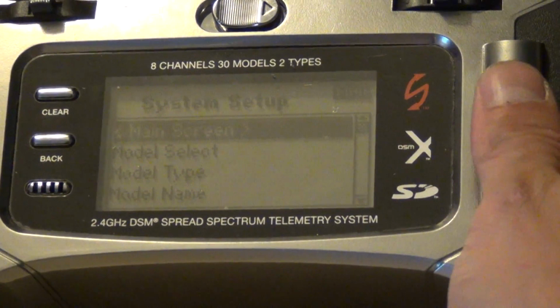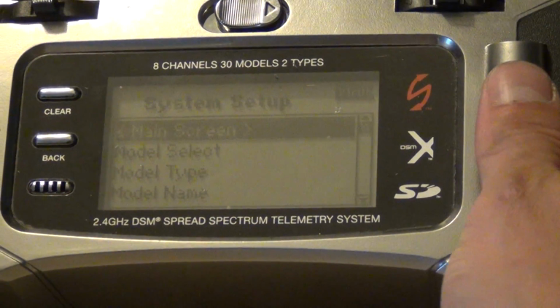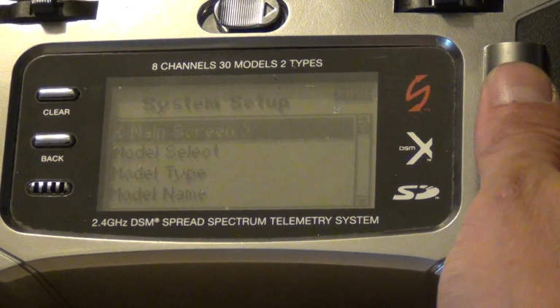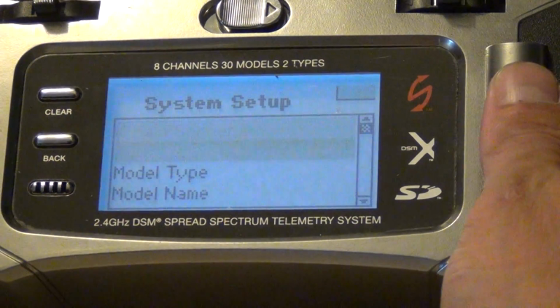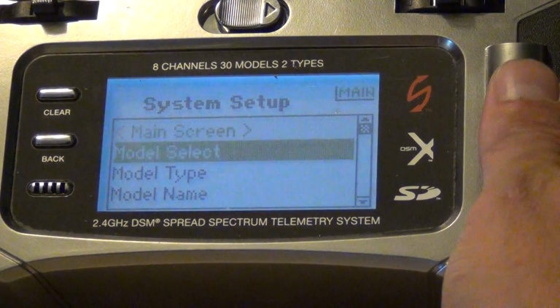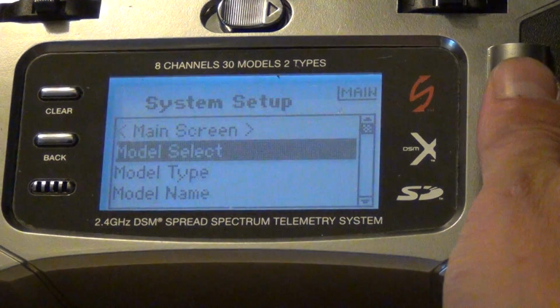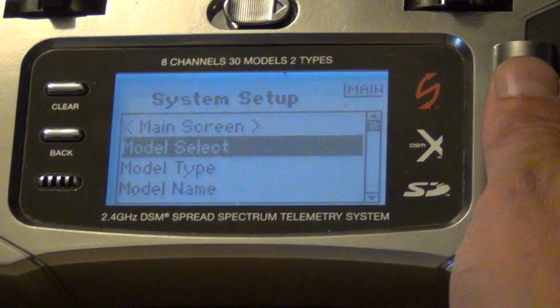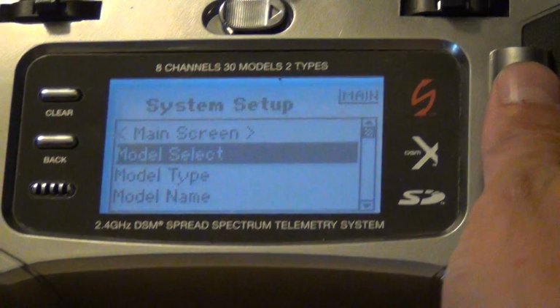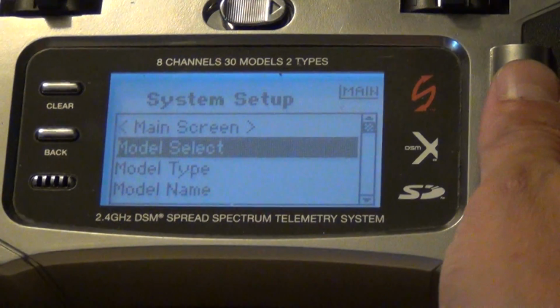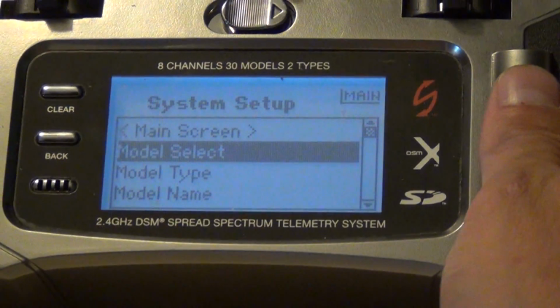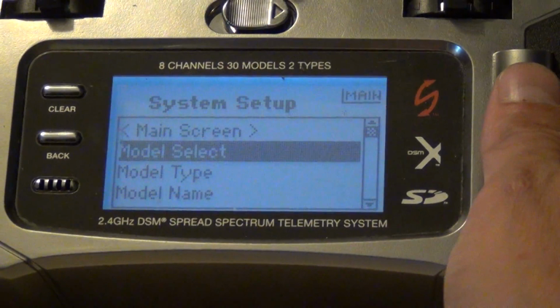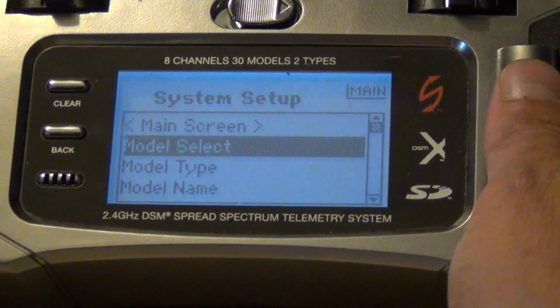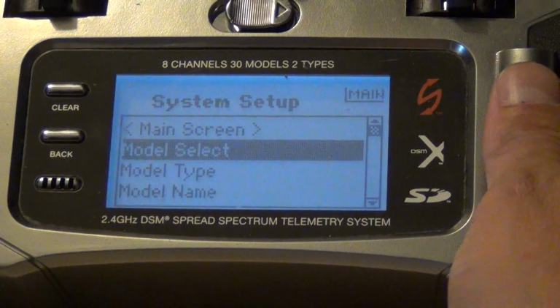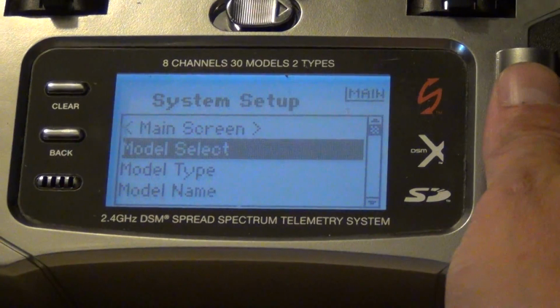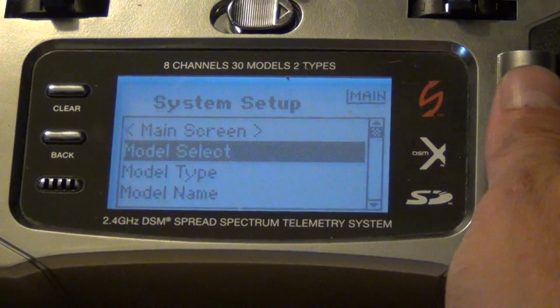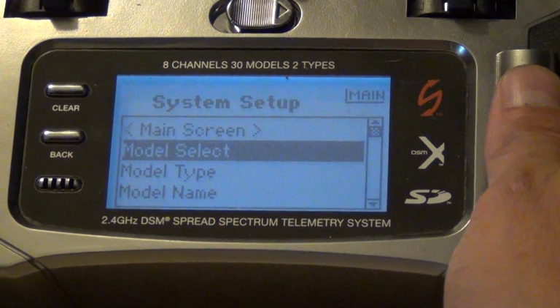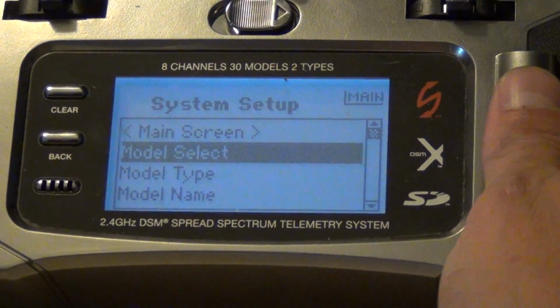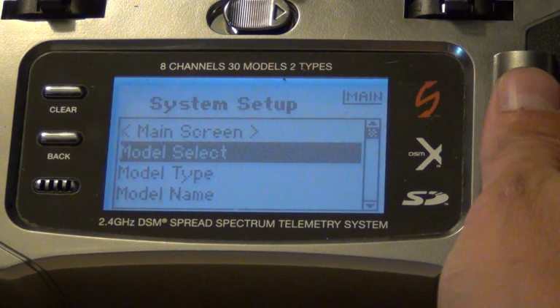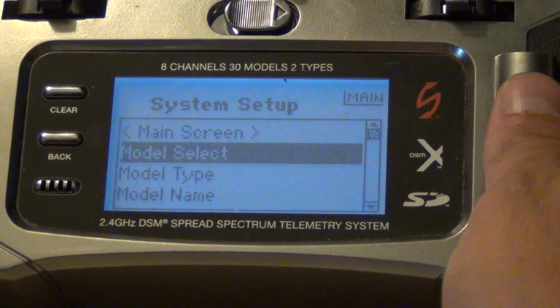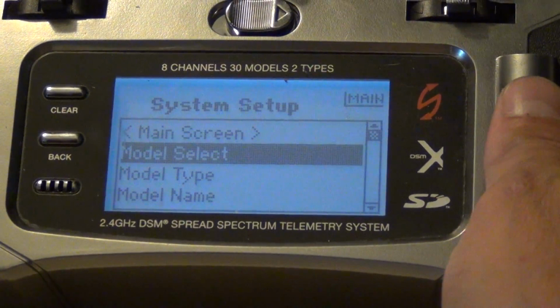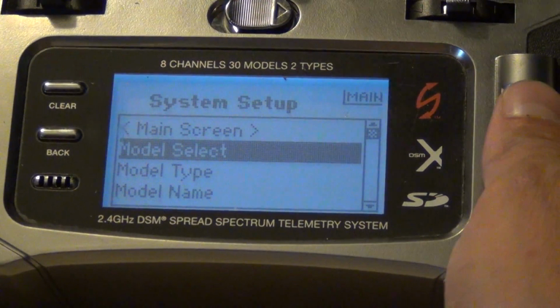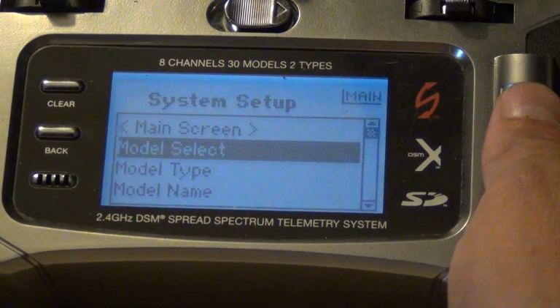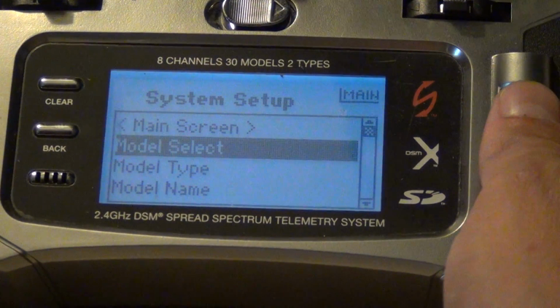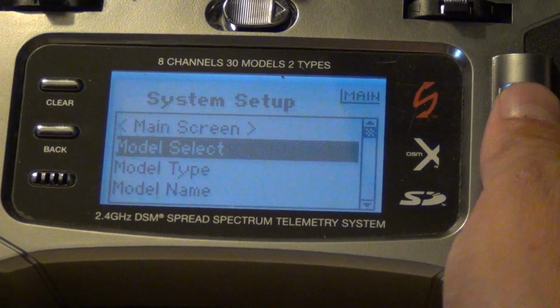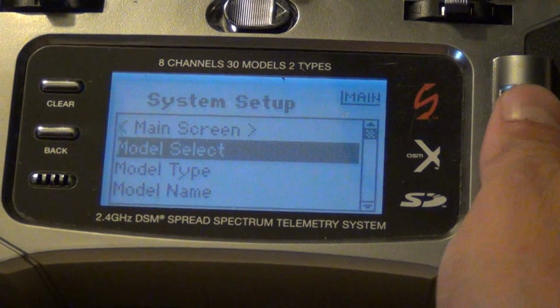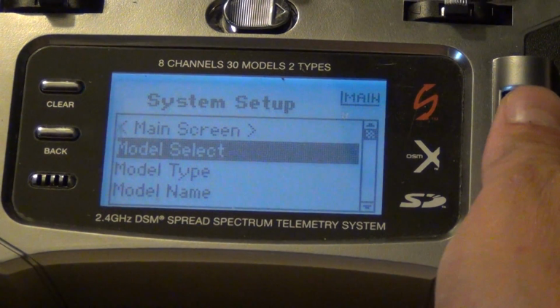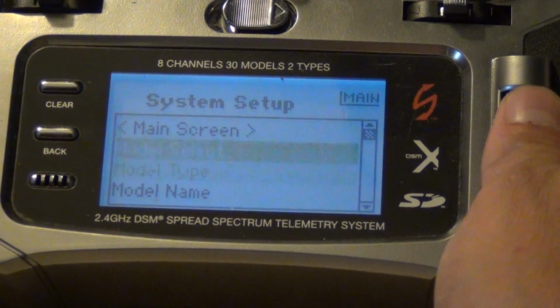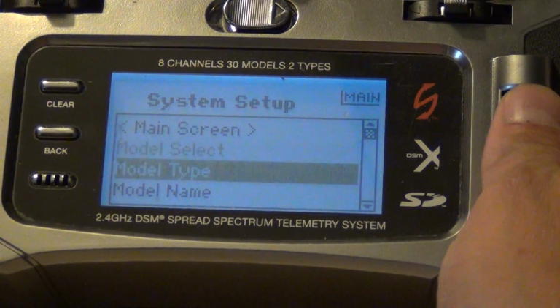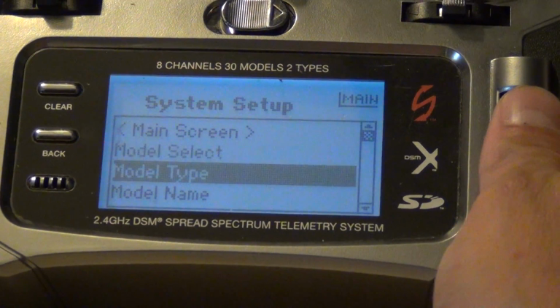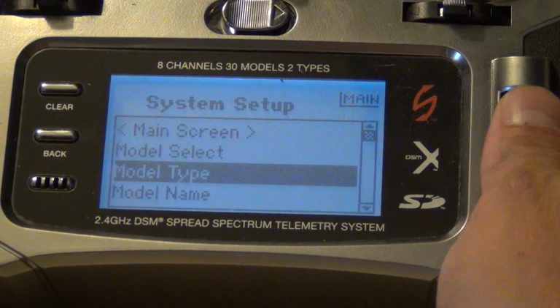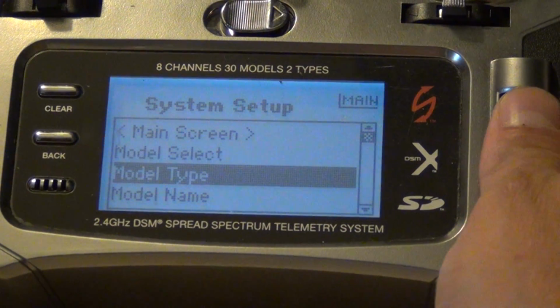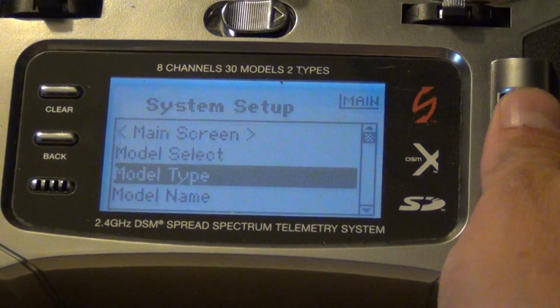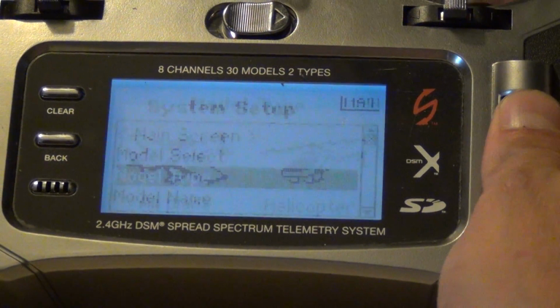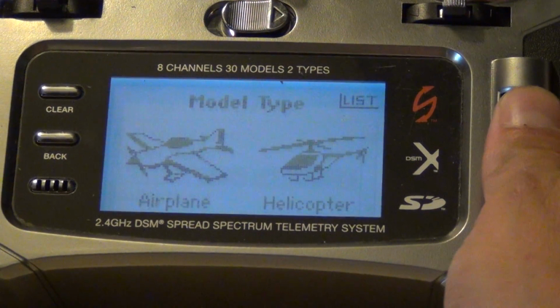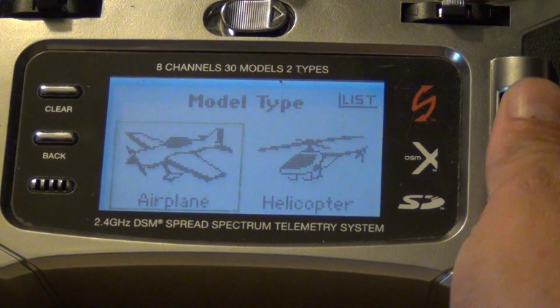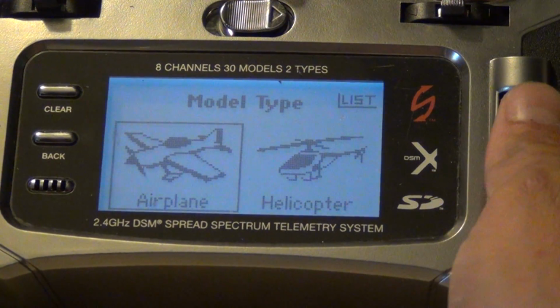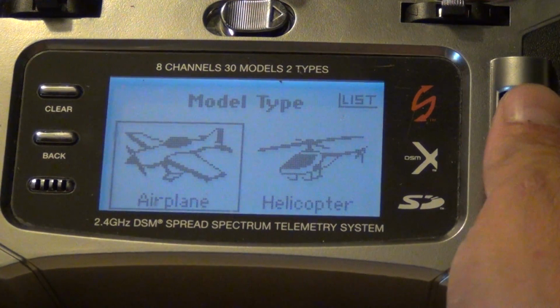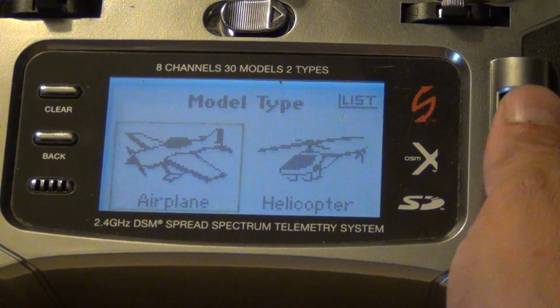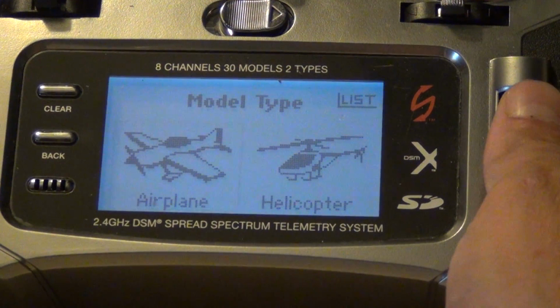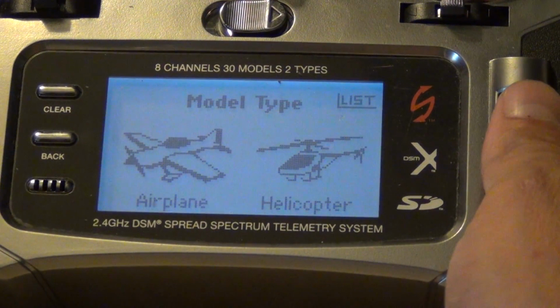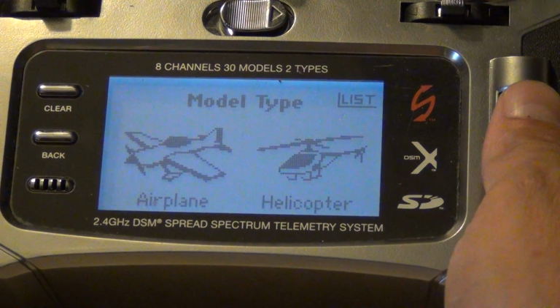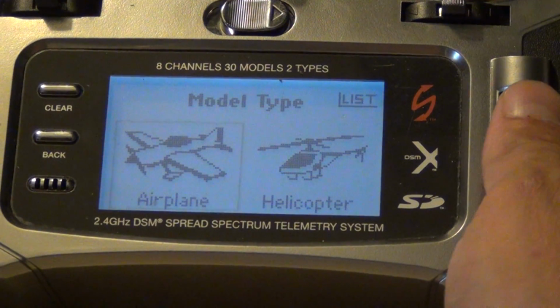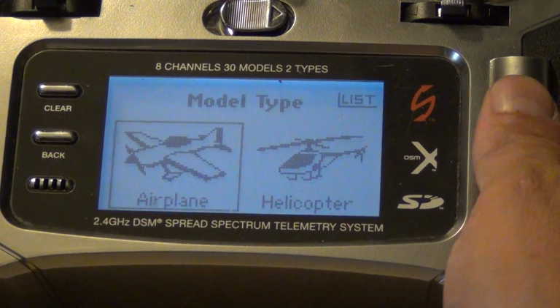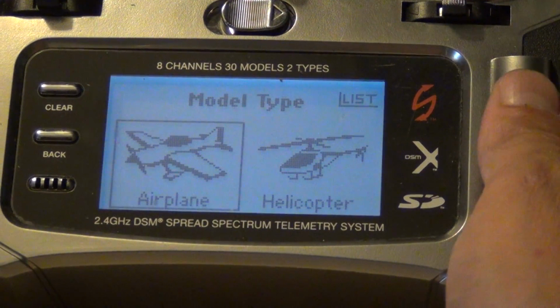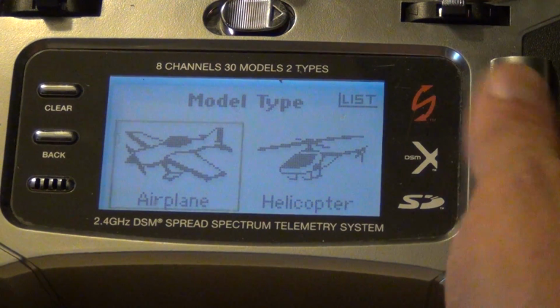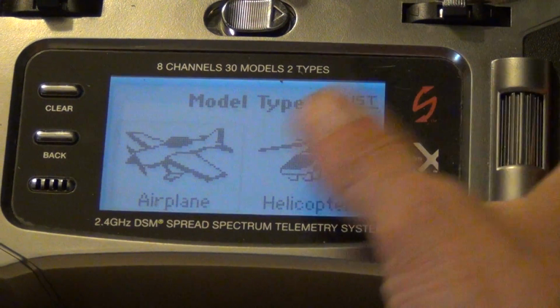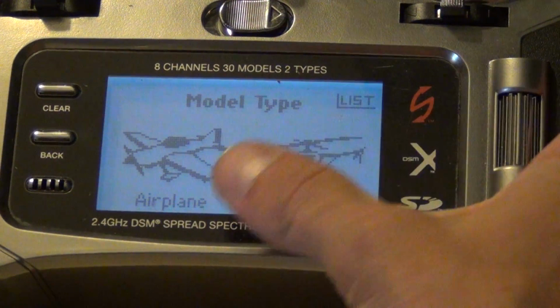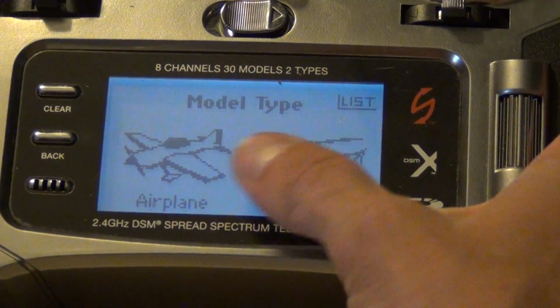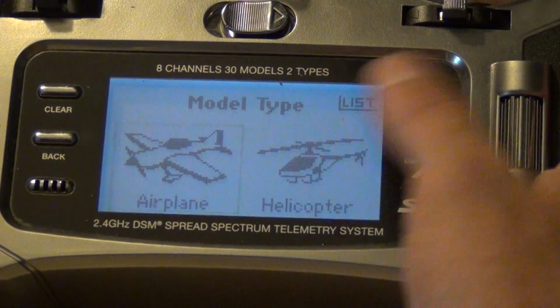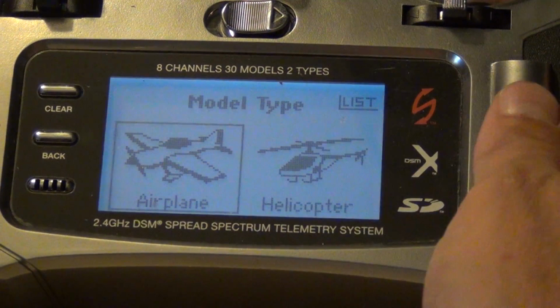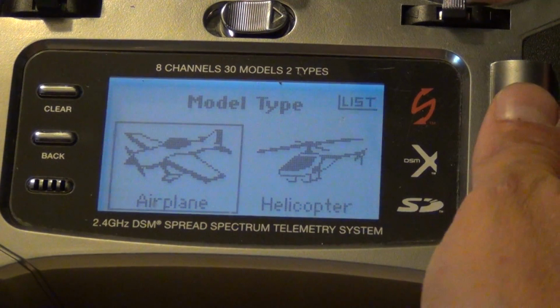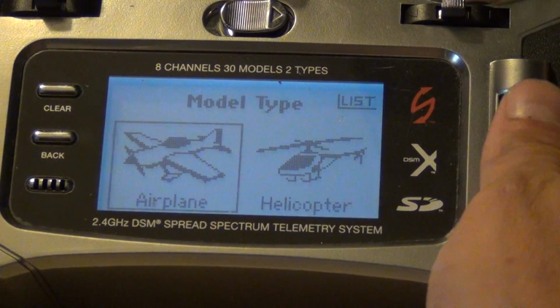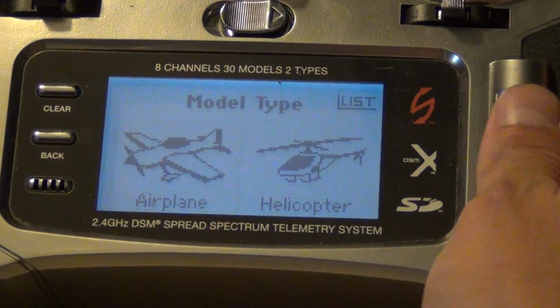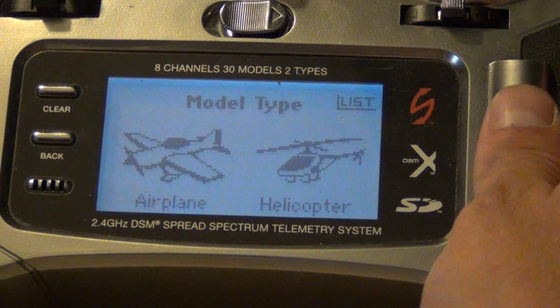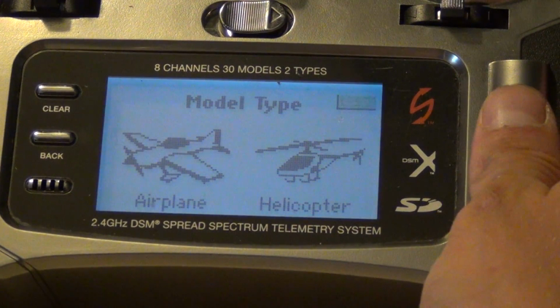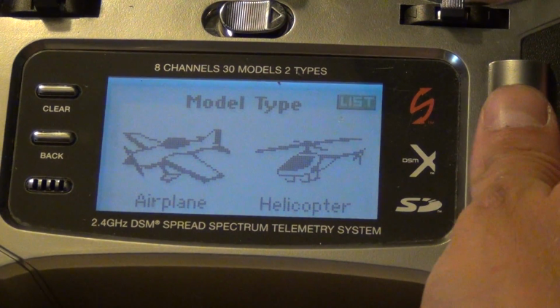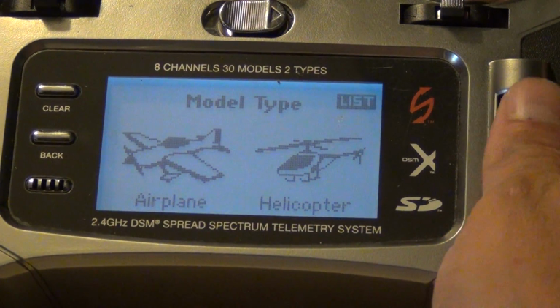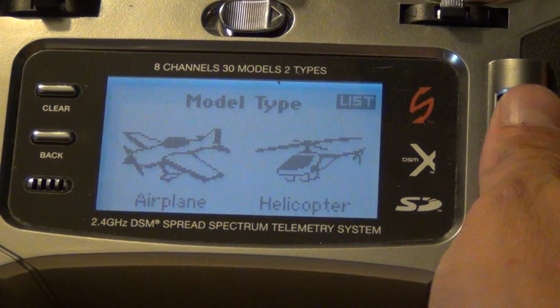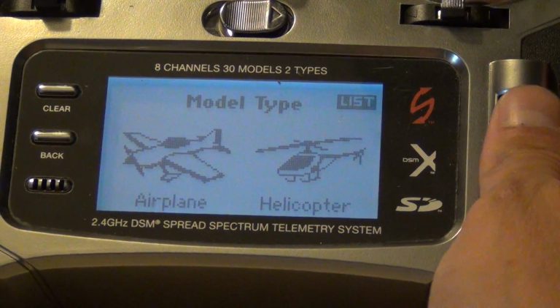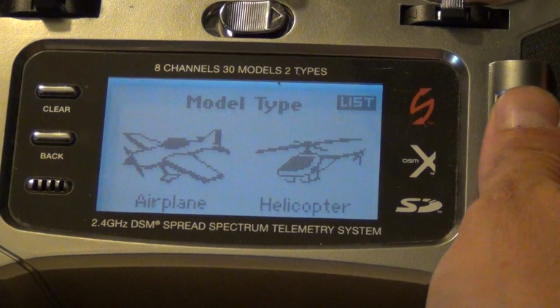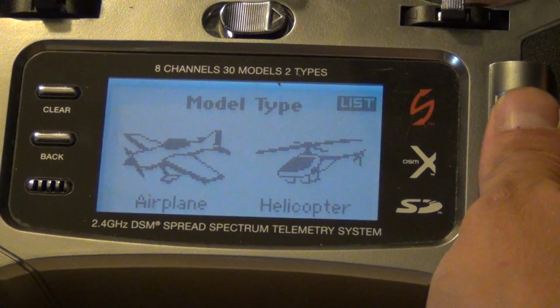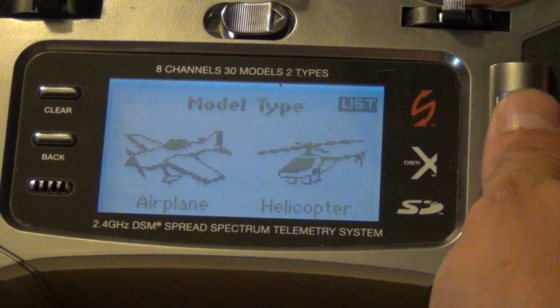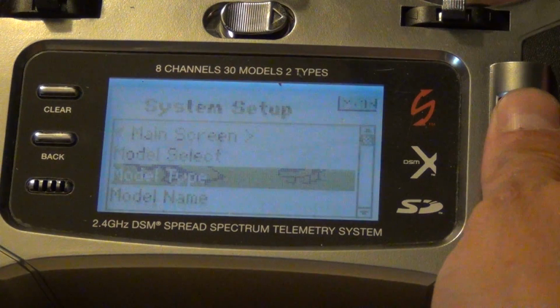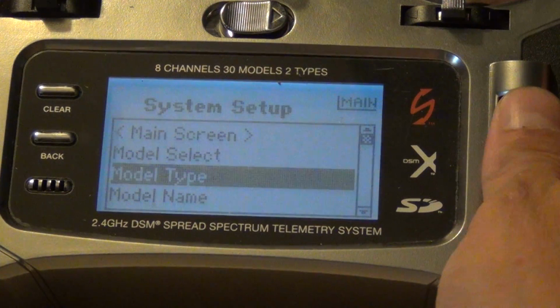First thing is in your model type — that's going to be acro or airplane — so make sure that's set to airplane.